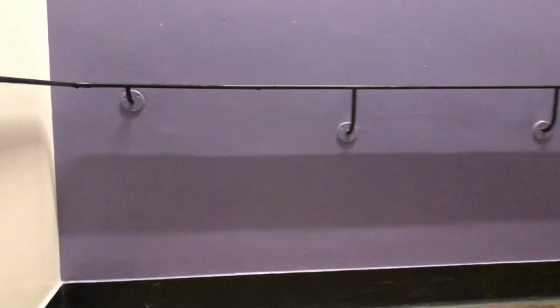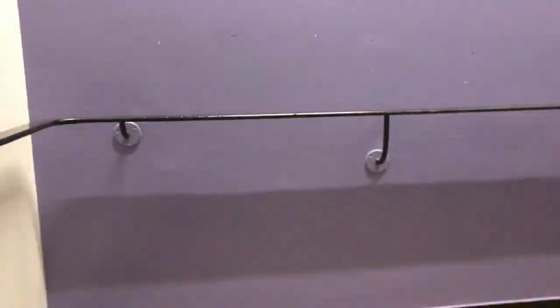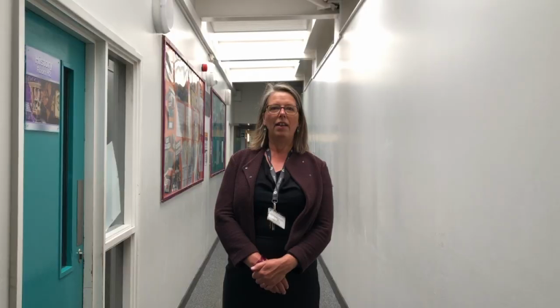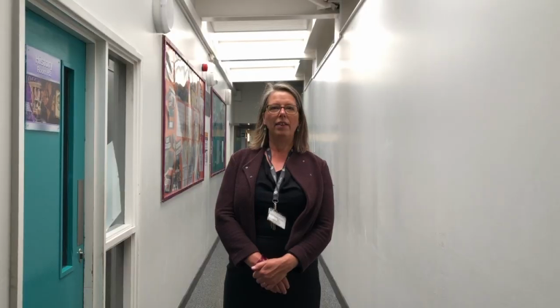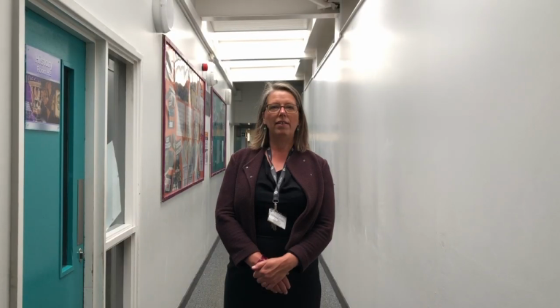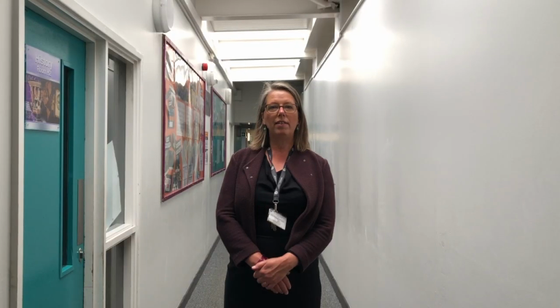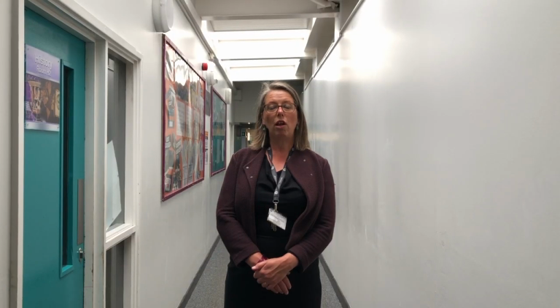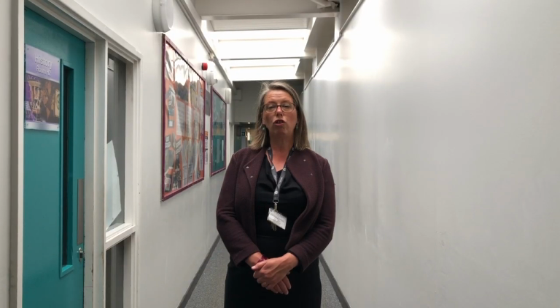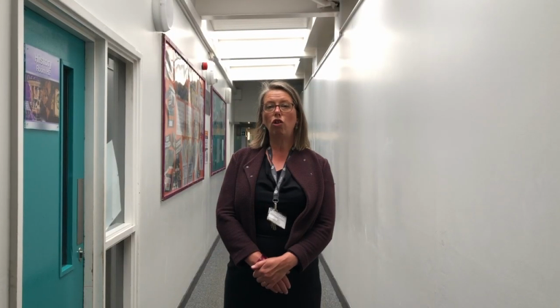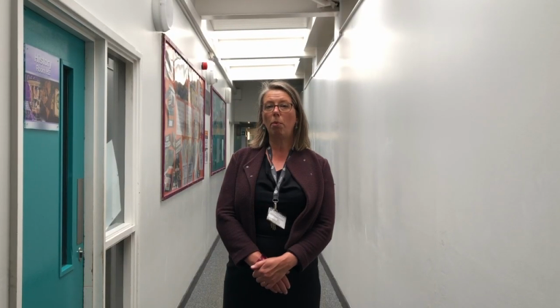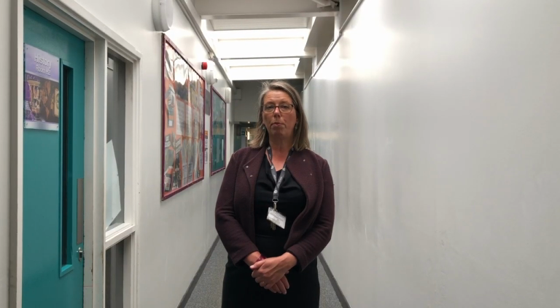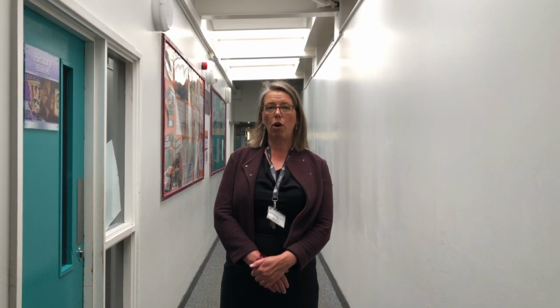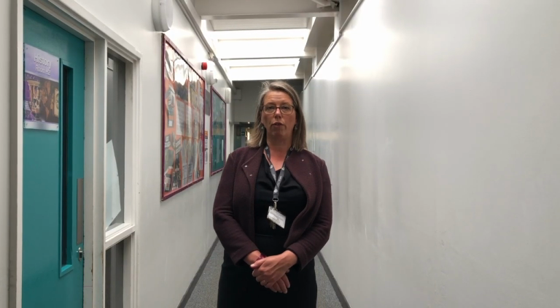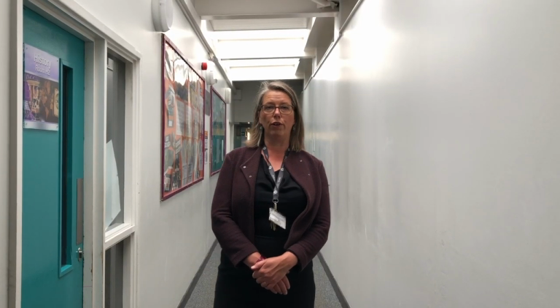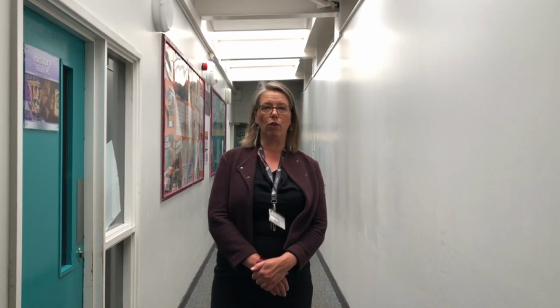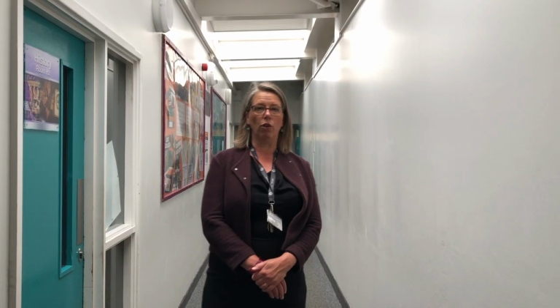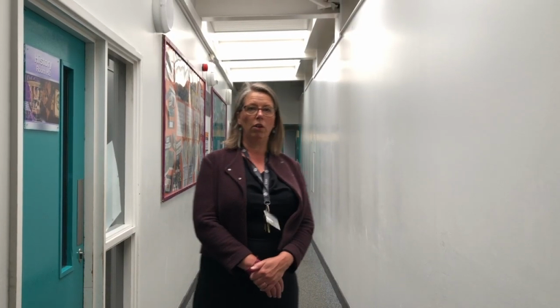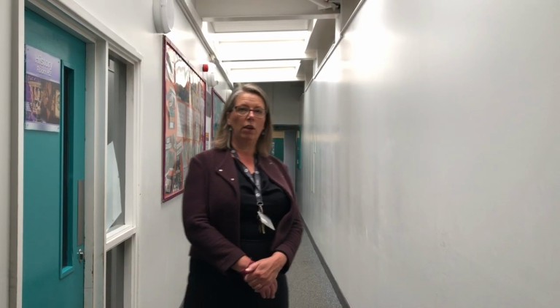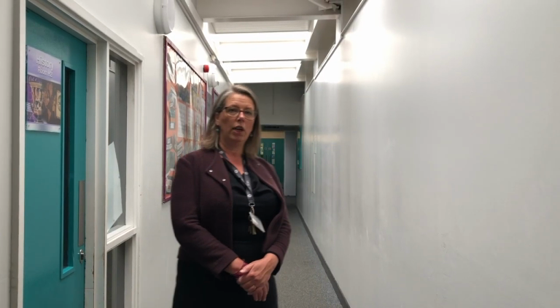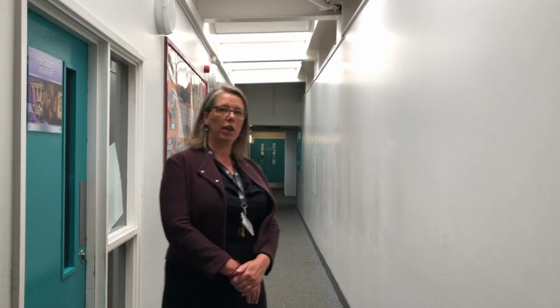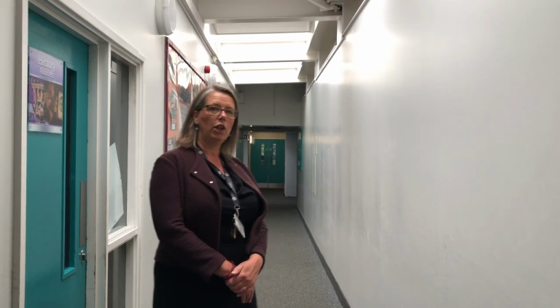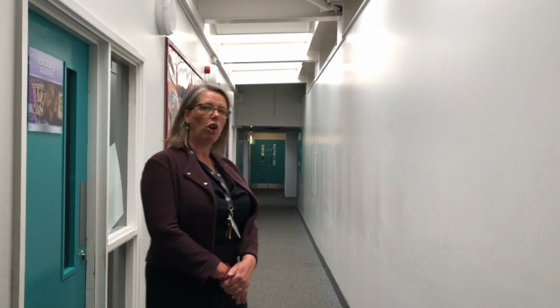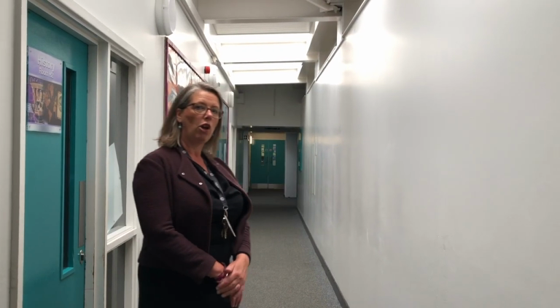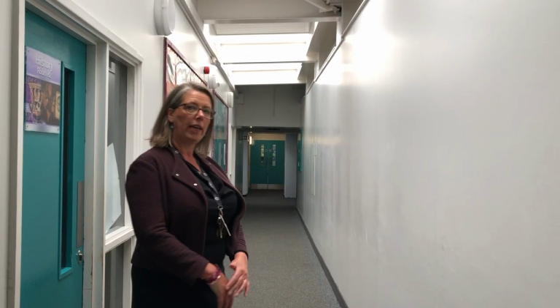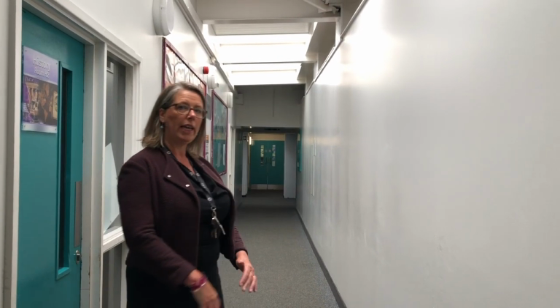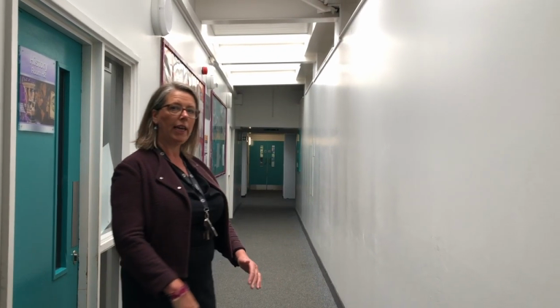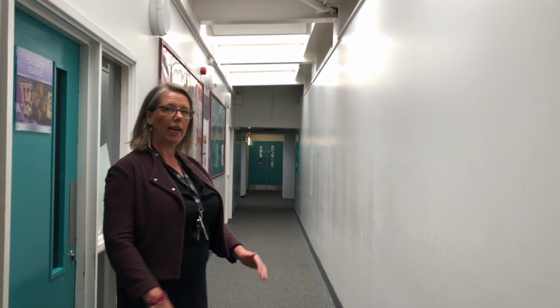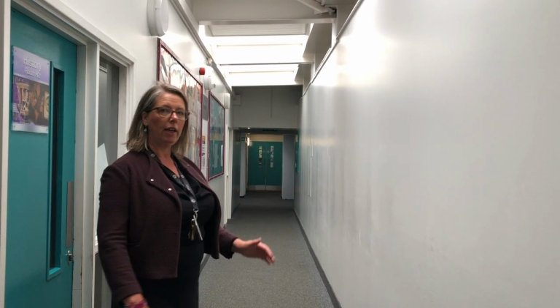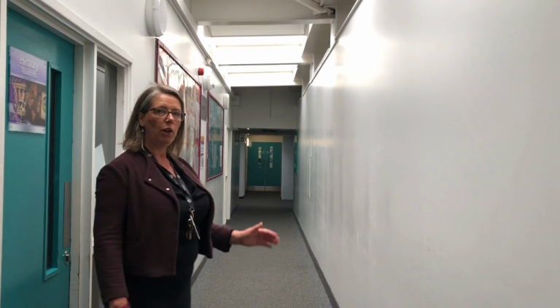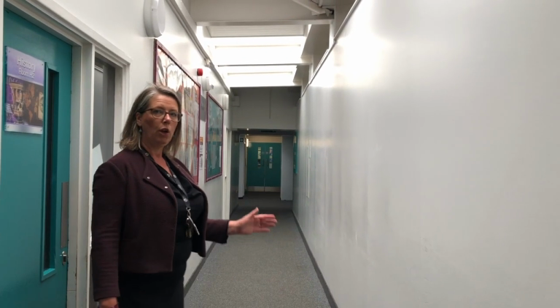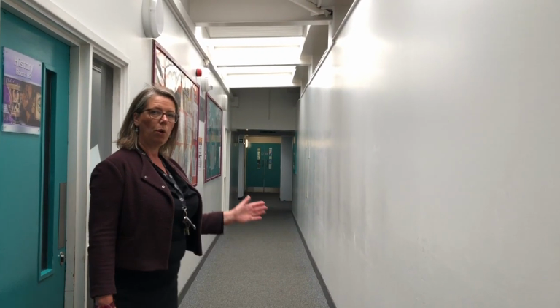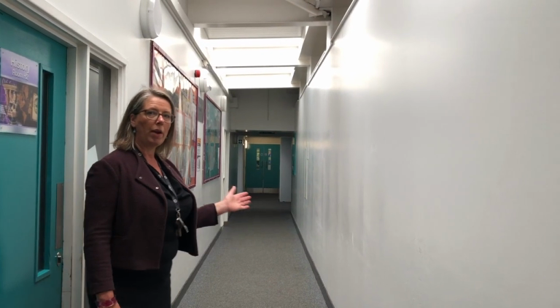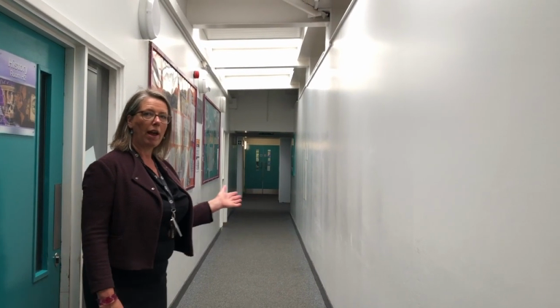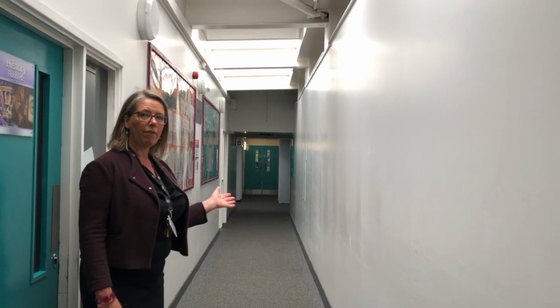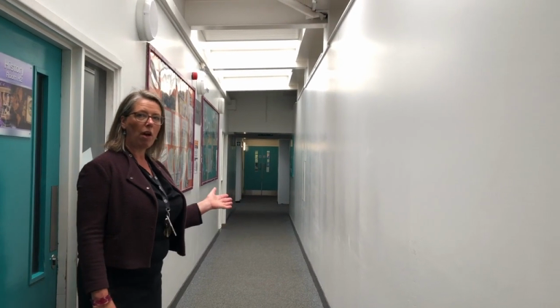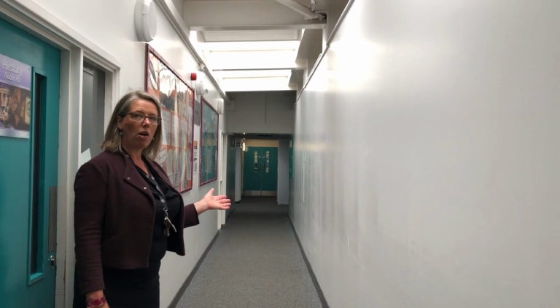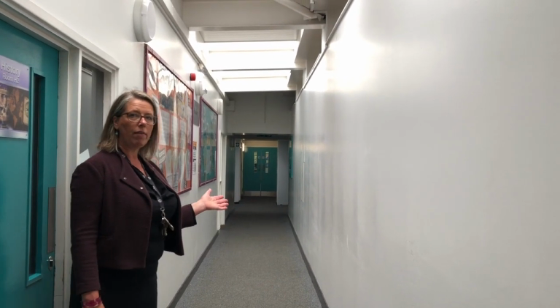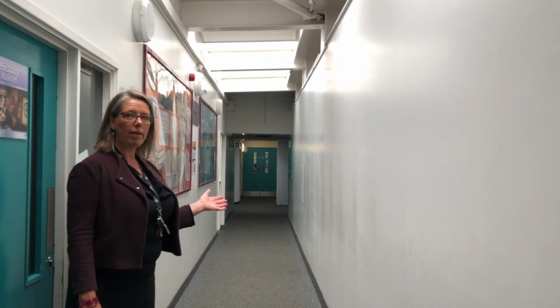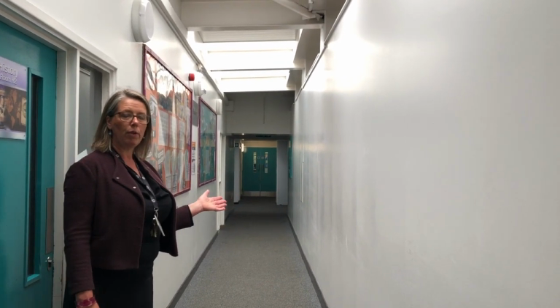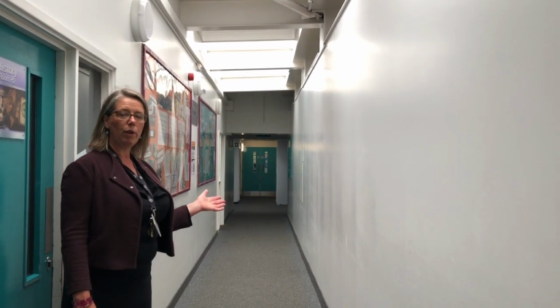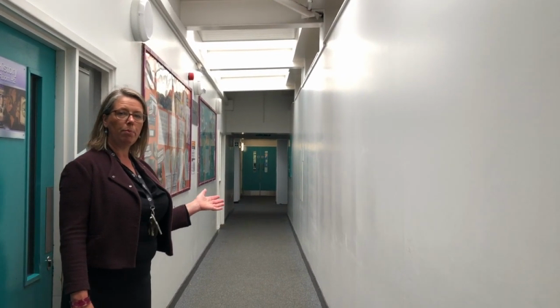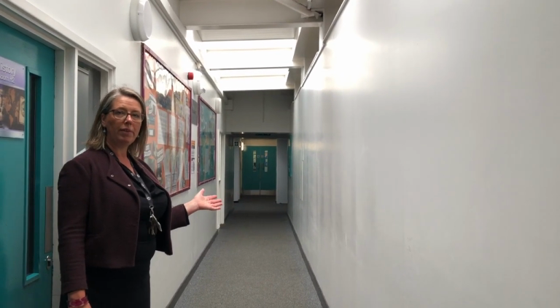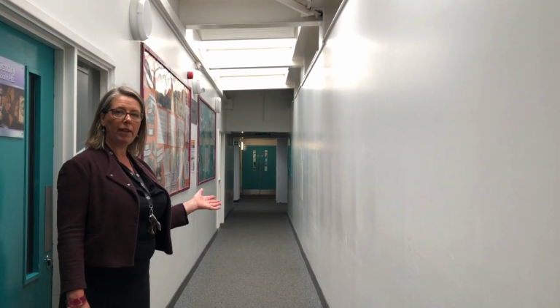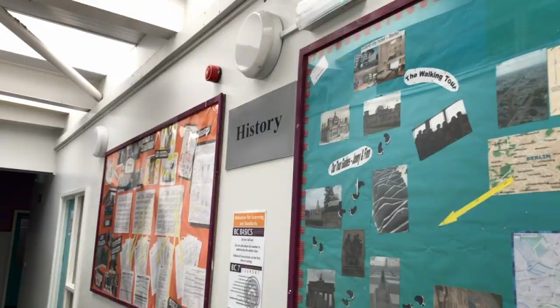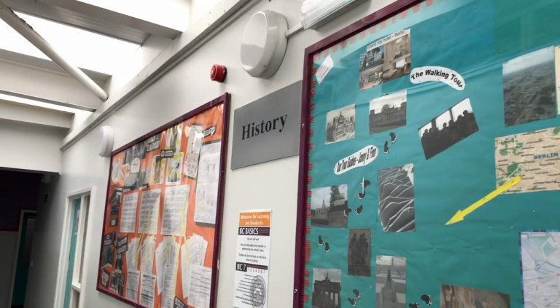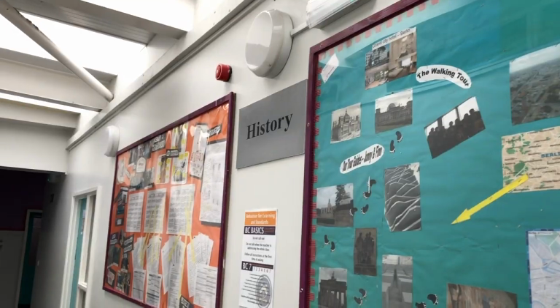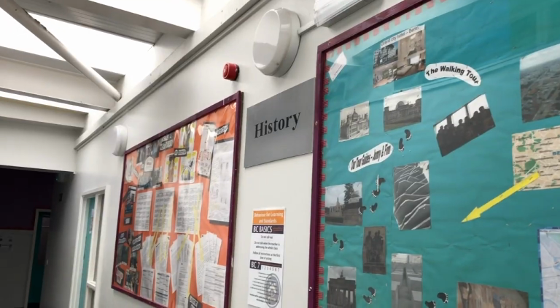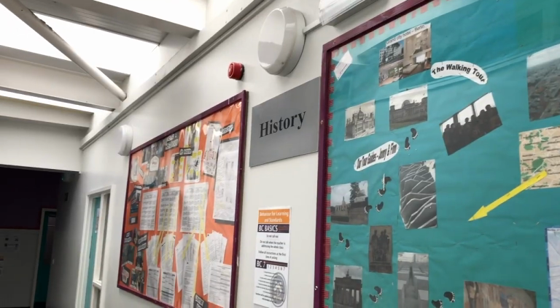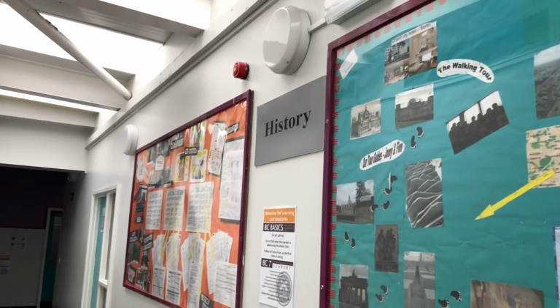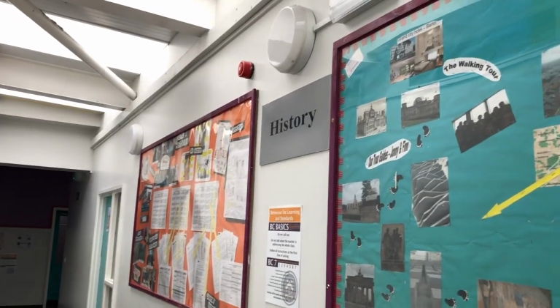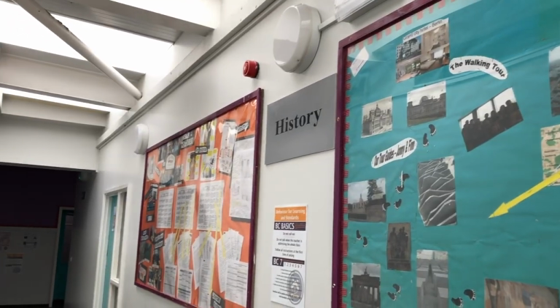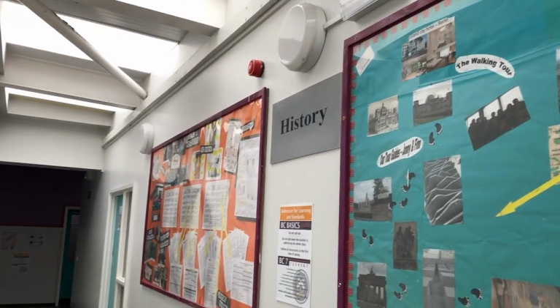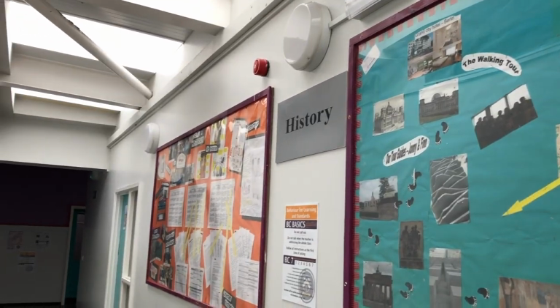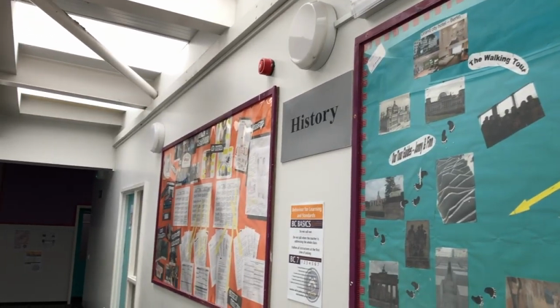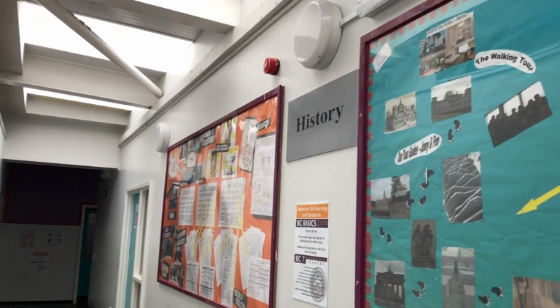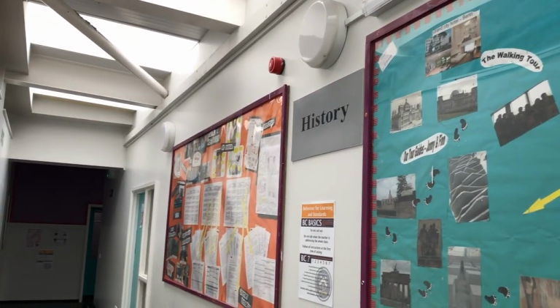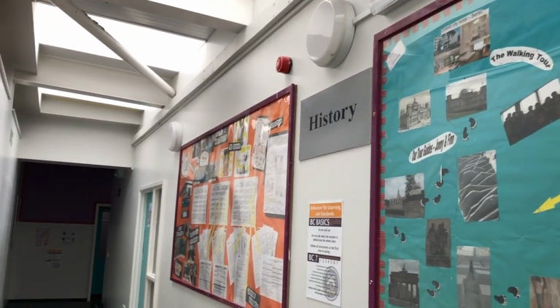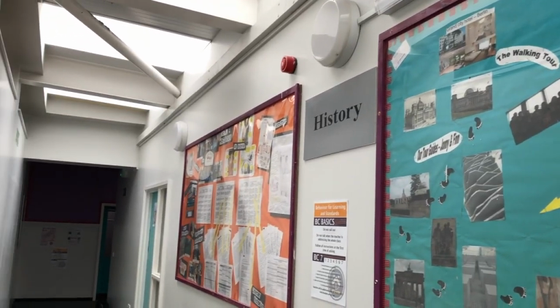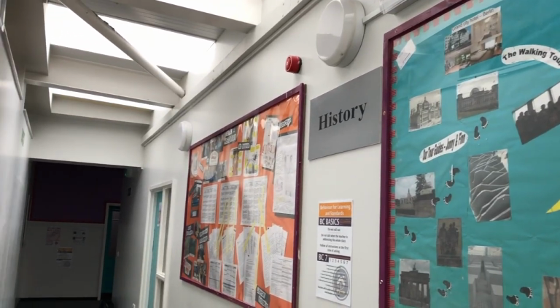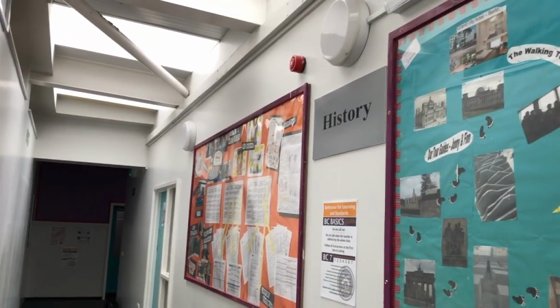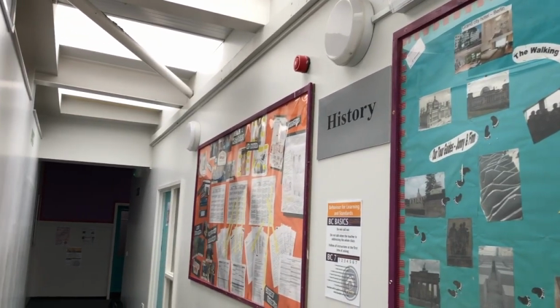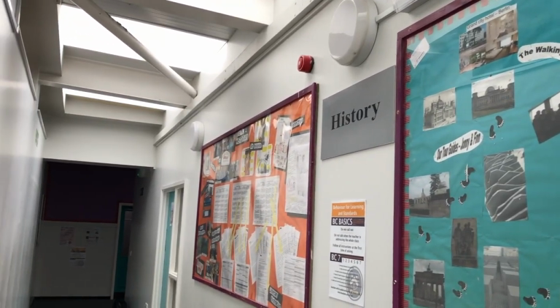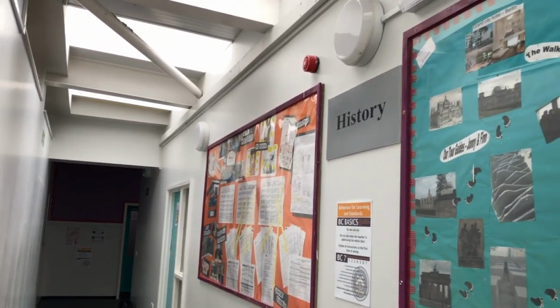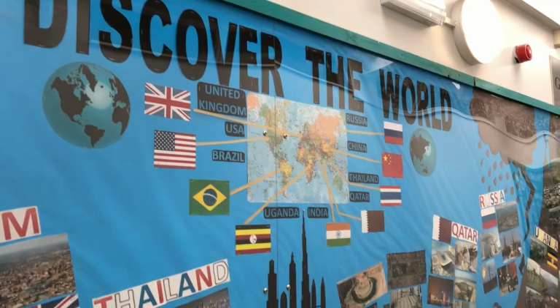This is our top corridor. And along here we have ARIA rooms, History rooms and Job Review rooms.